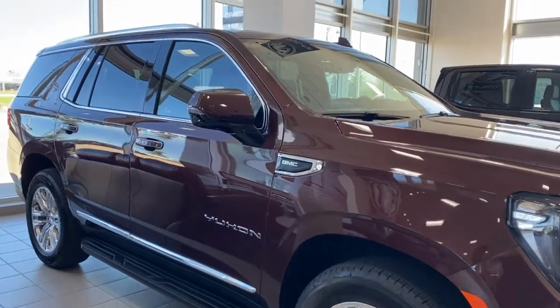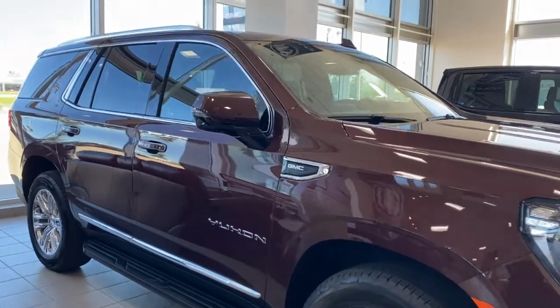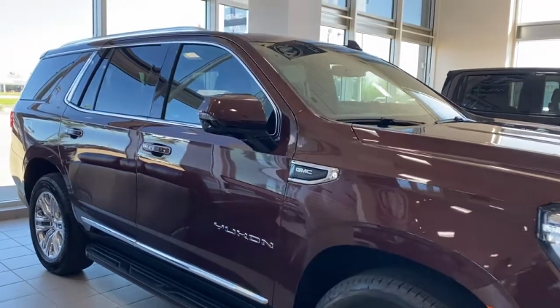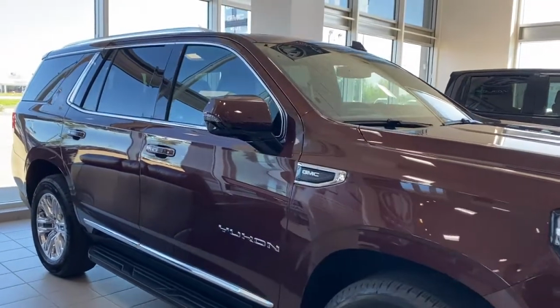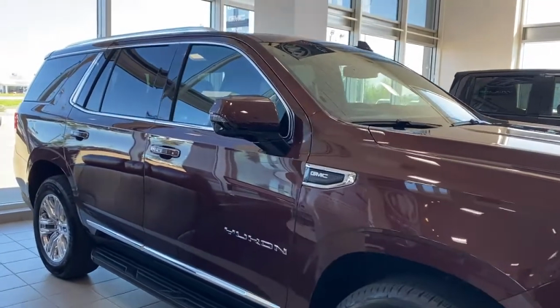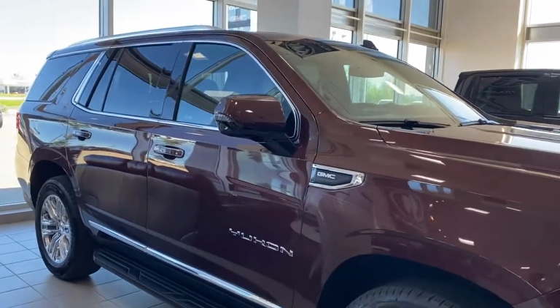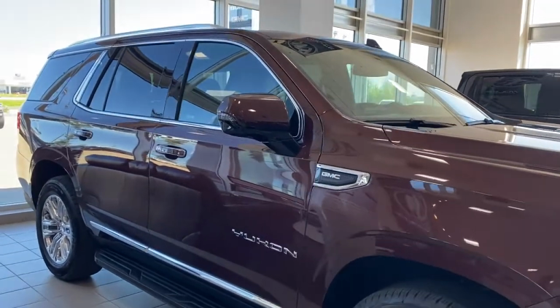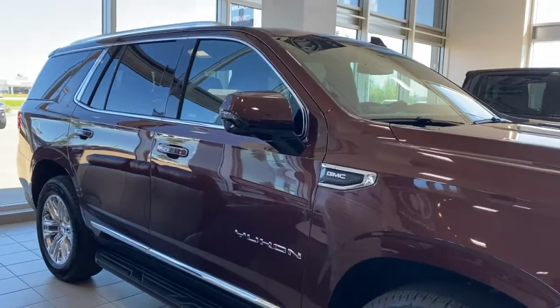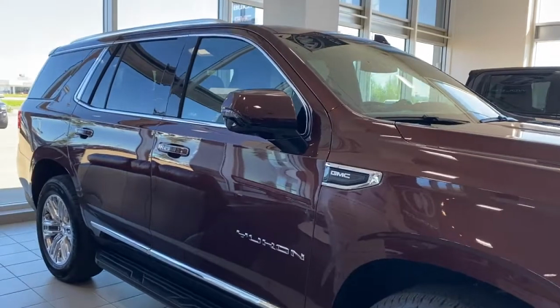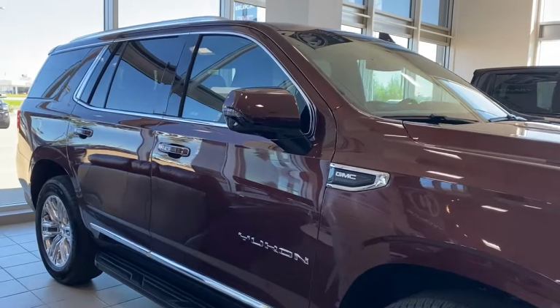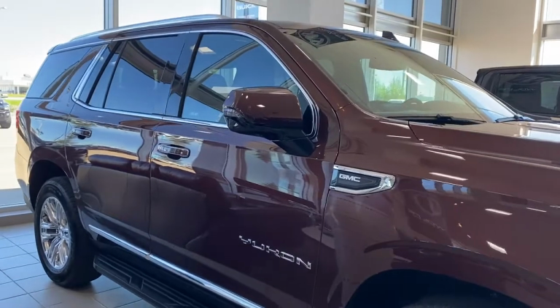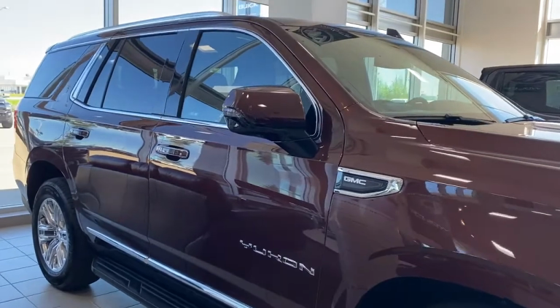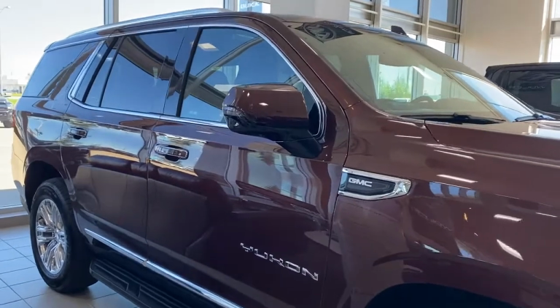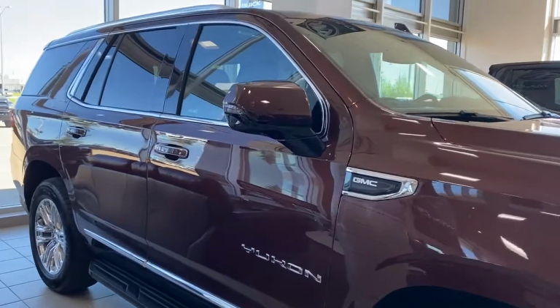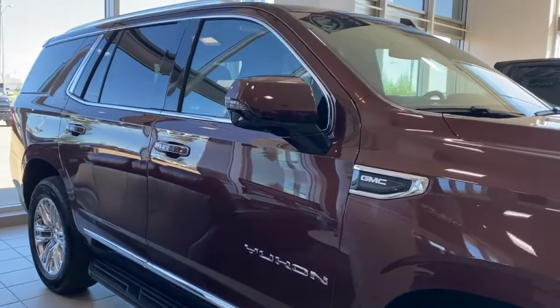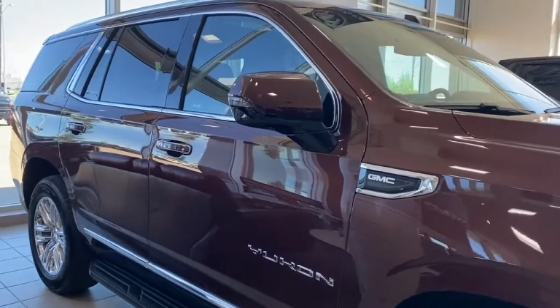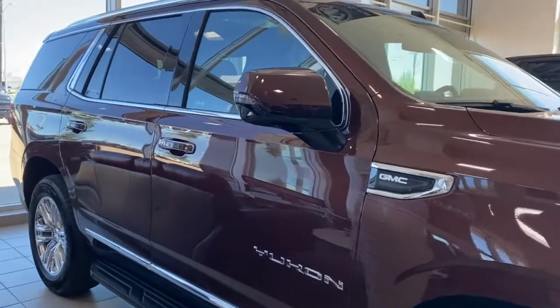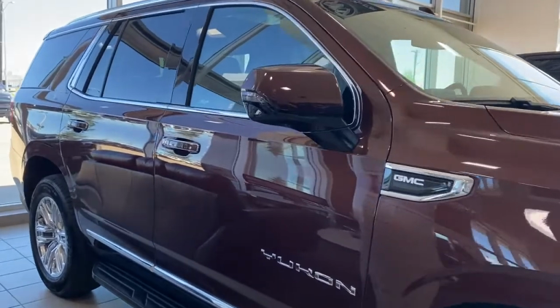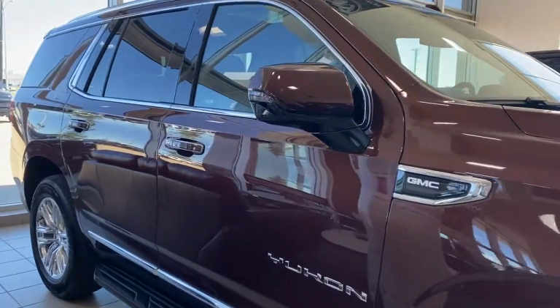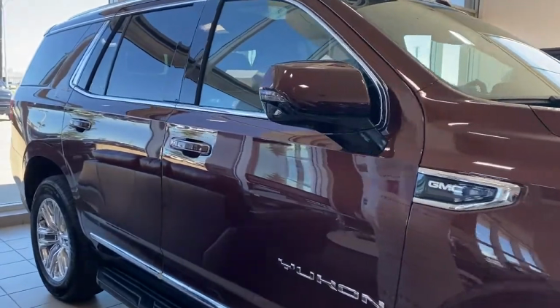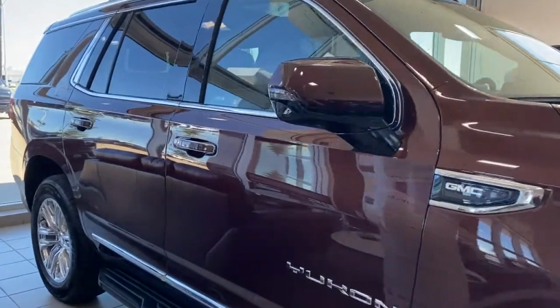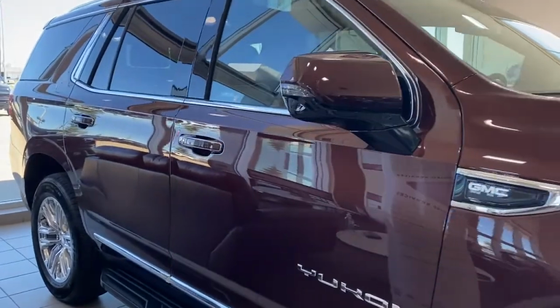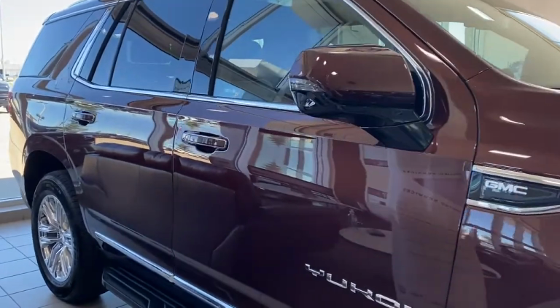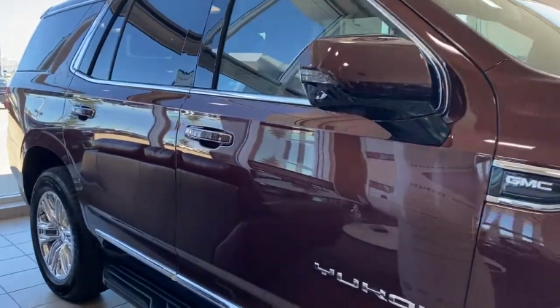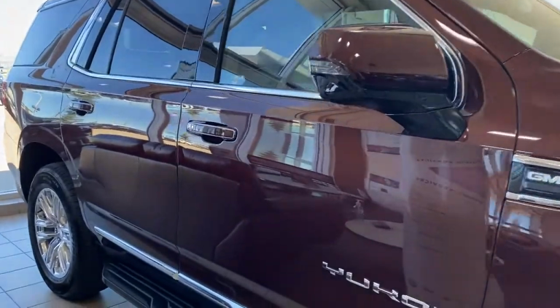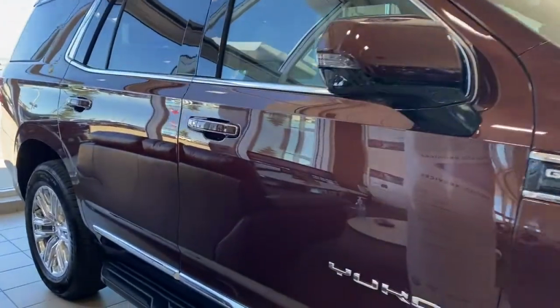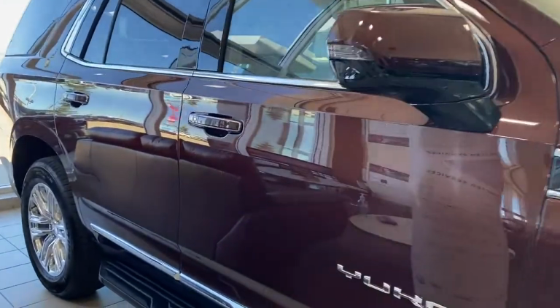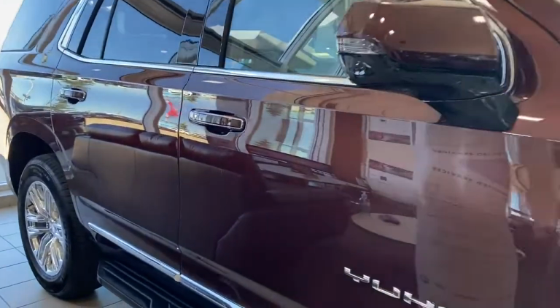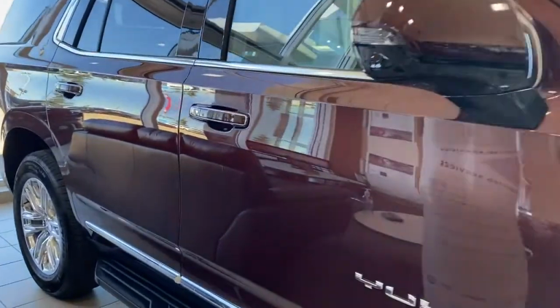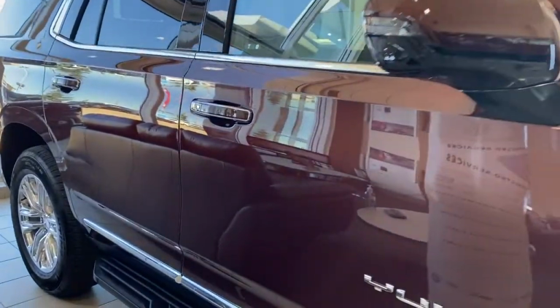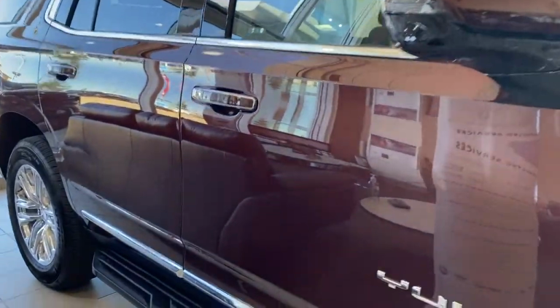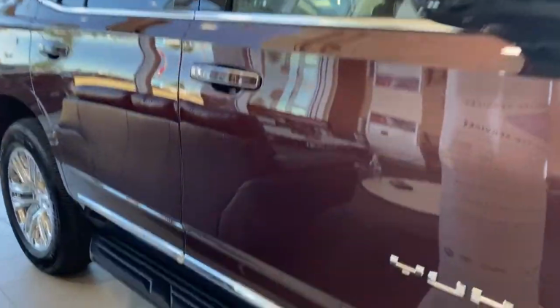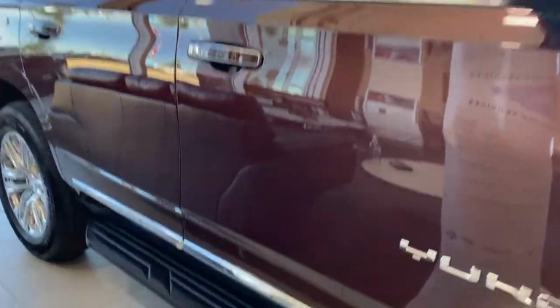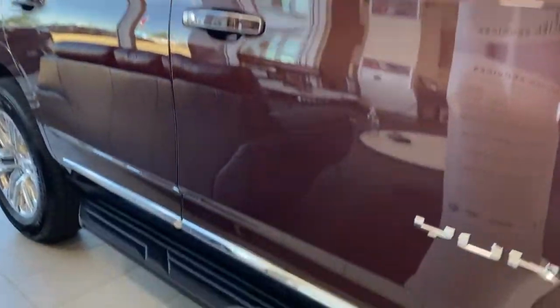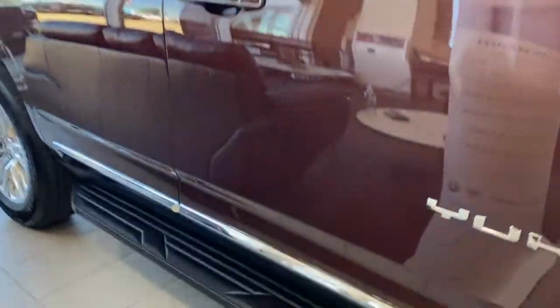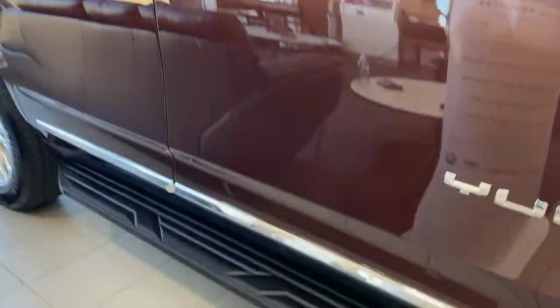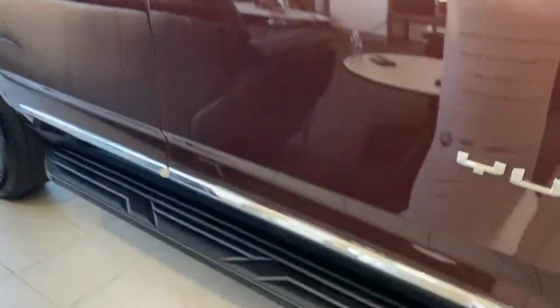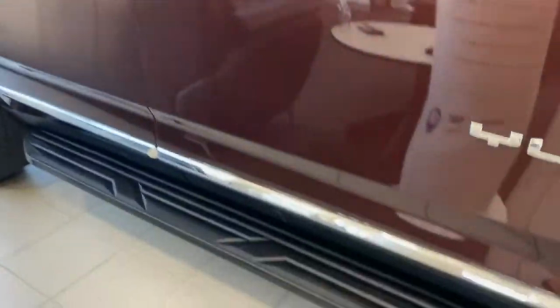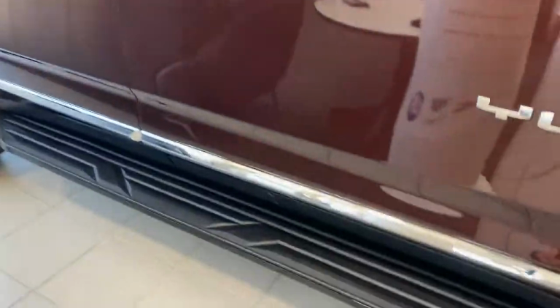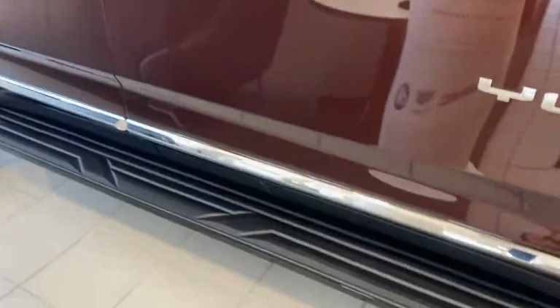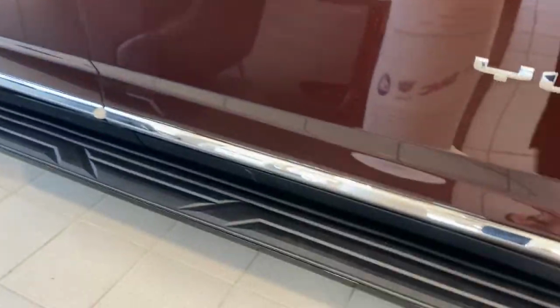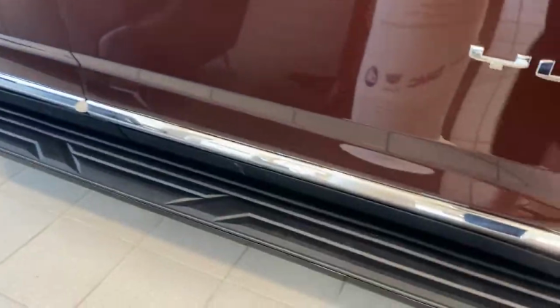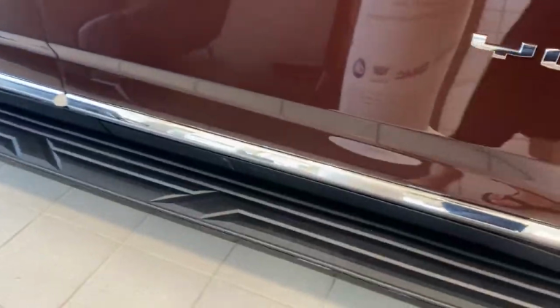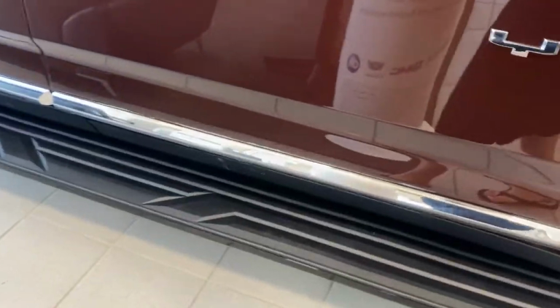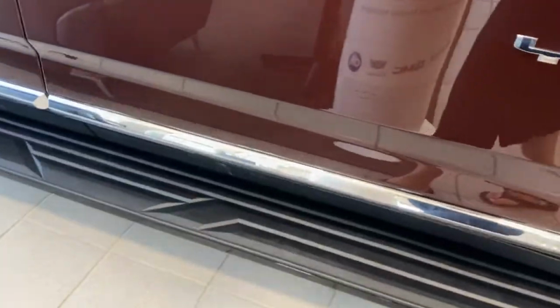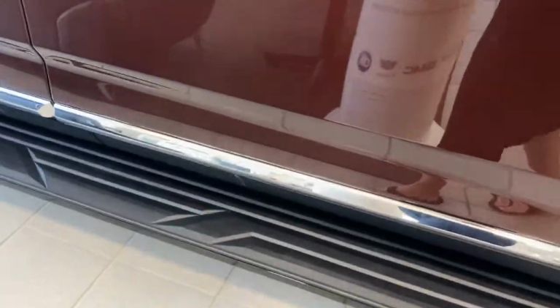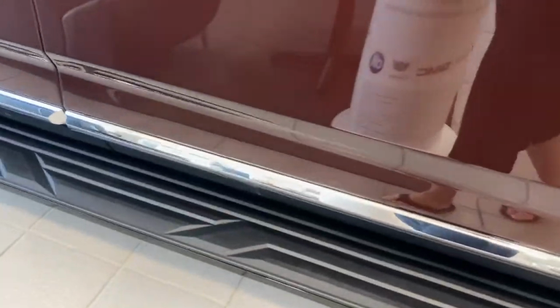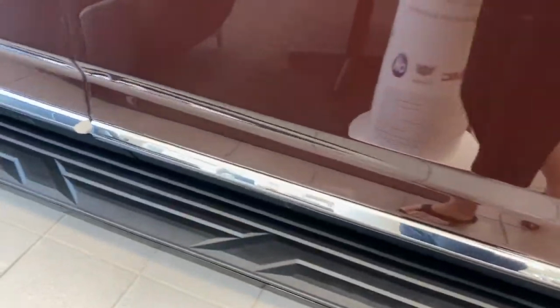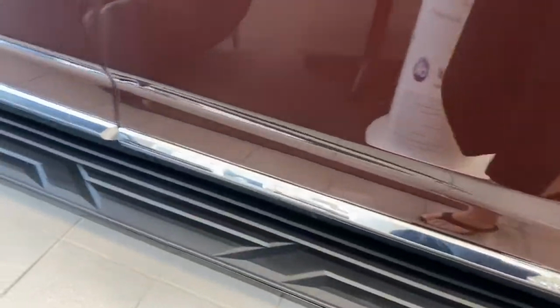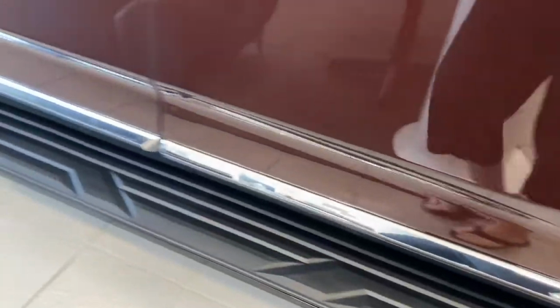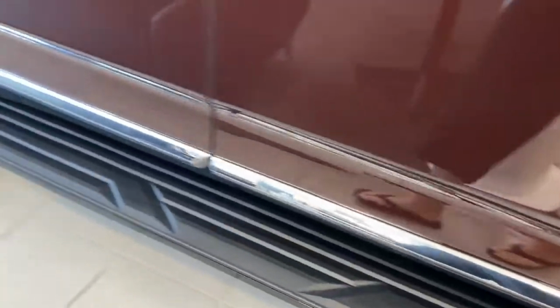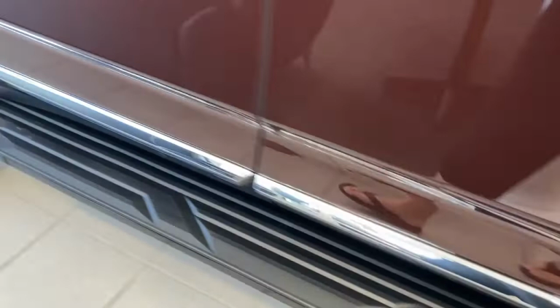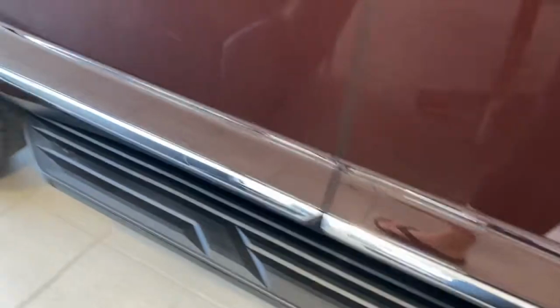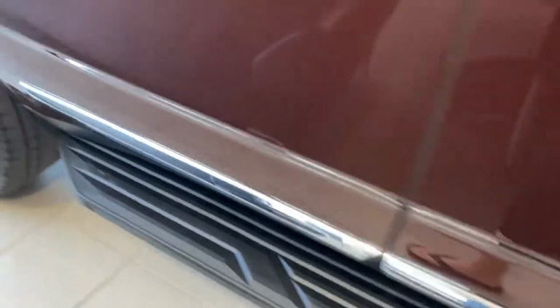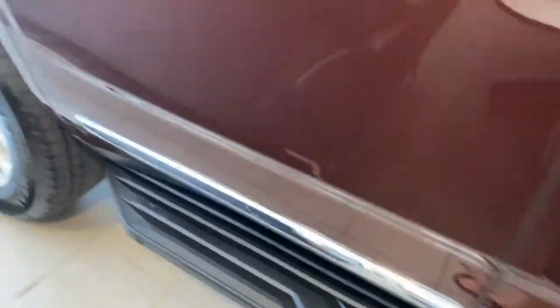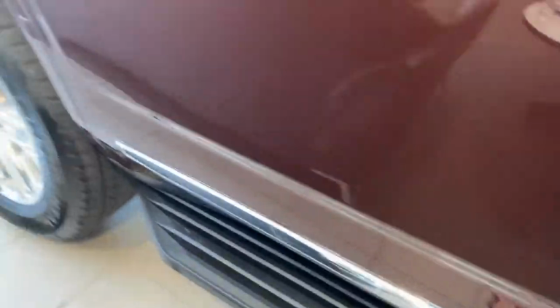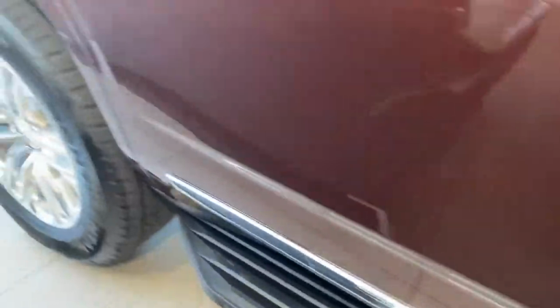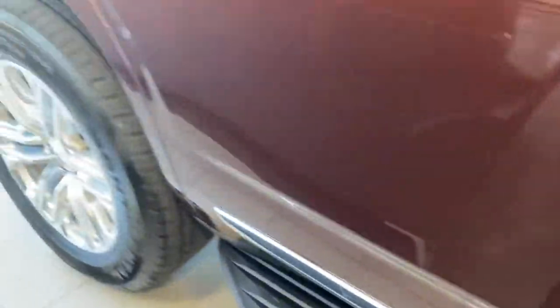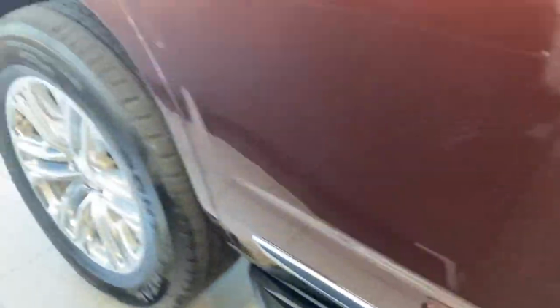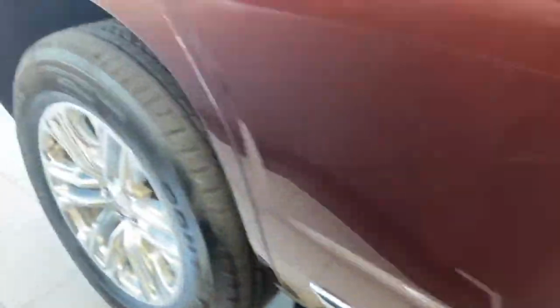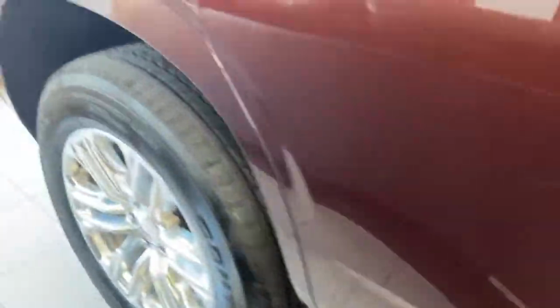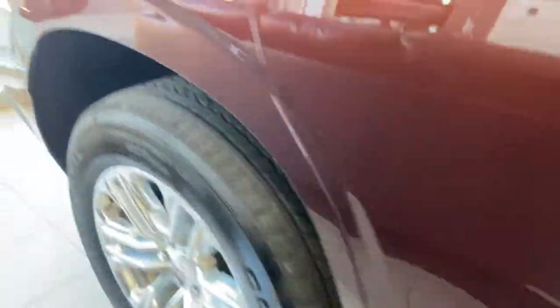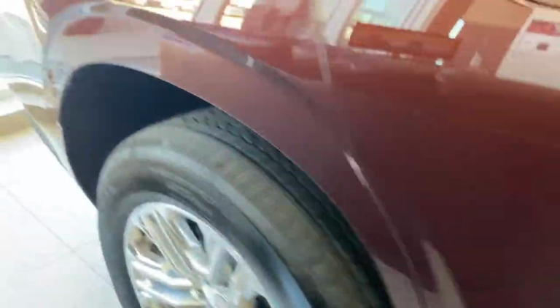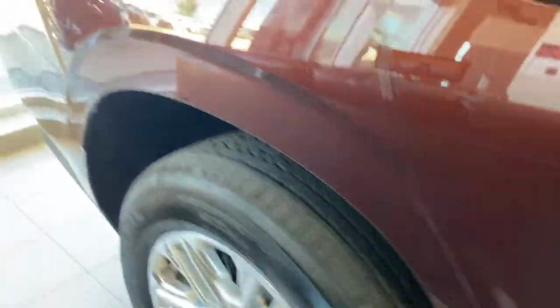The side mirrors have side blind zone alert as well as the integrated turn signal indicator. Roof rails up top, four full-size doors, keyless entry, running boards down below, and remote start.